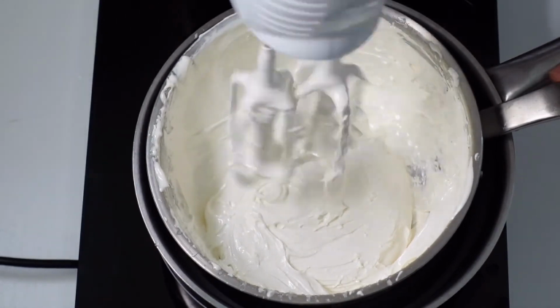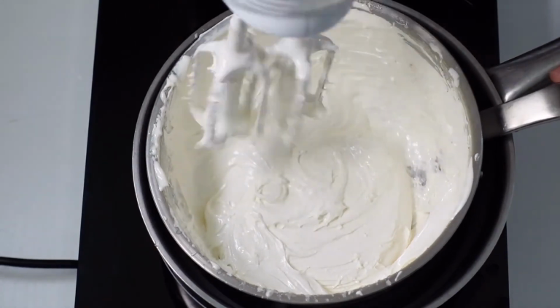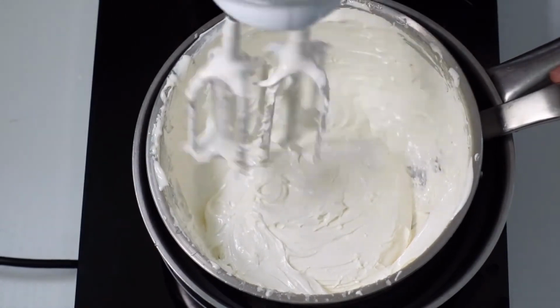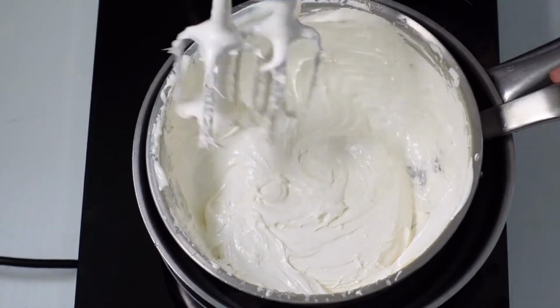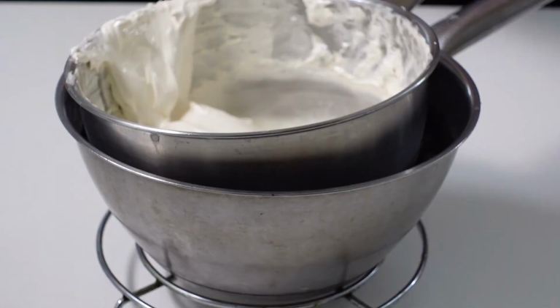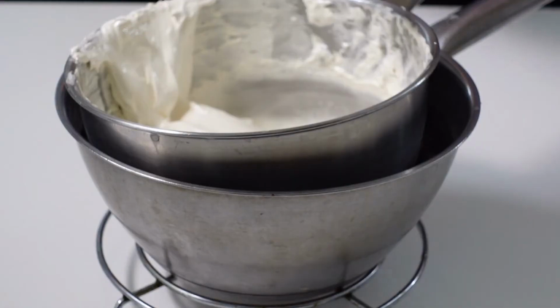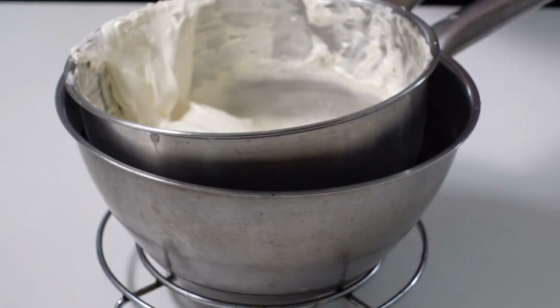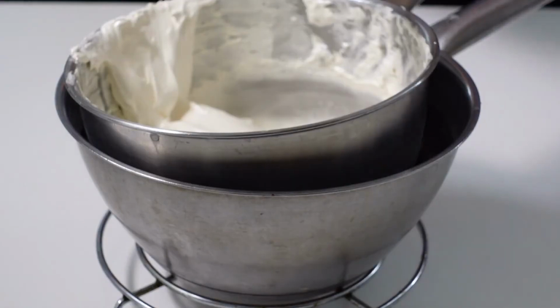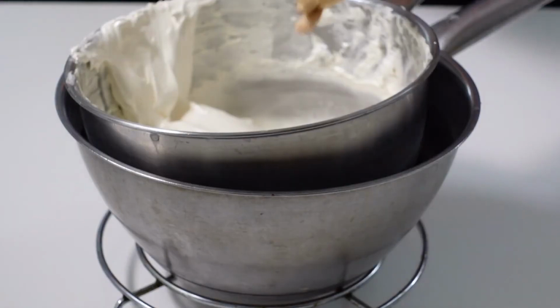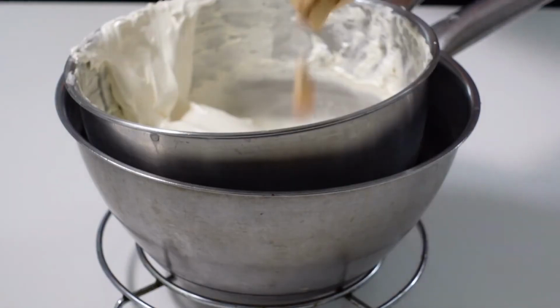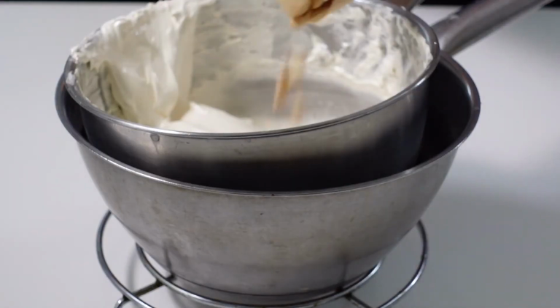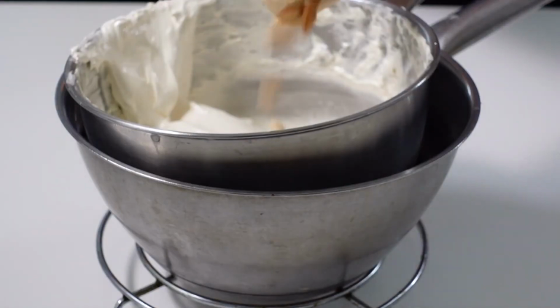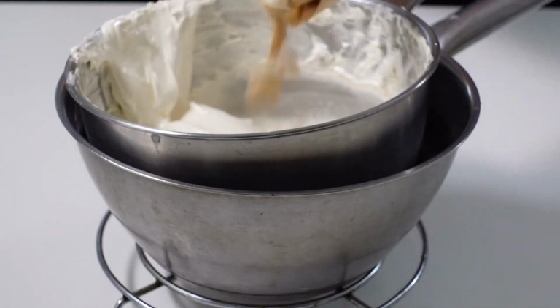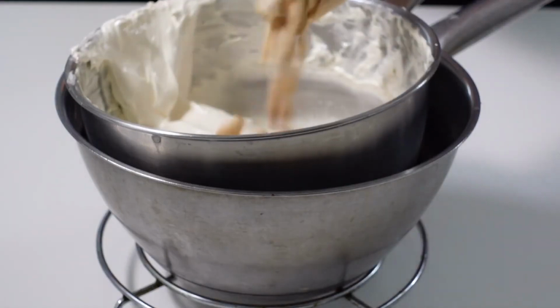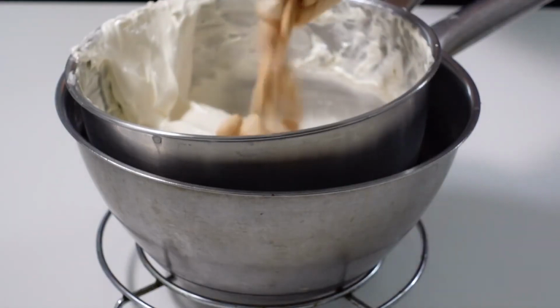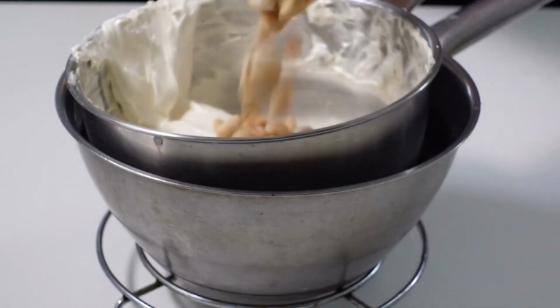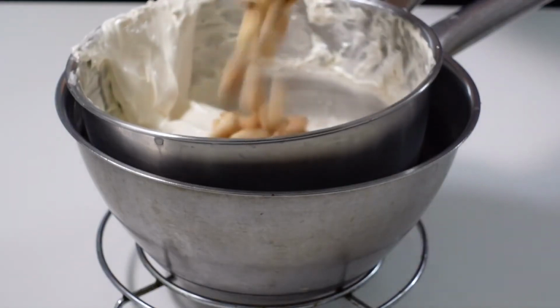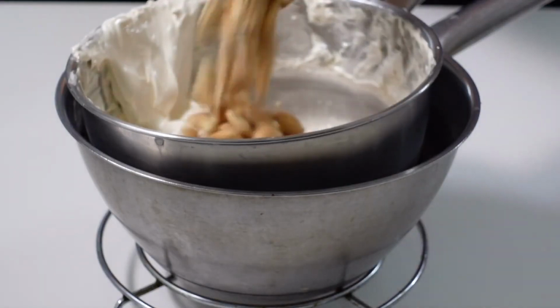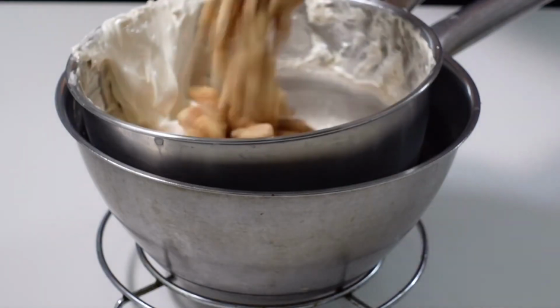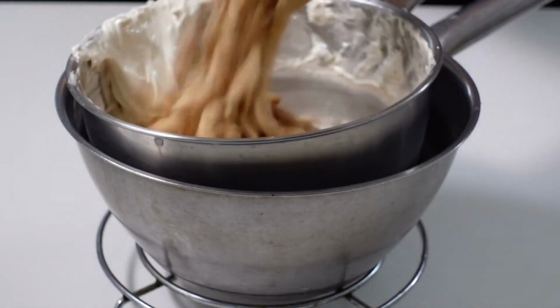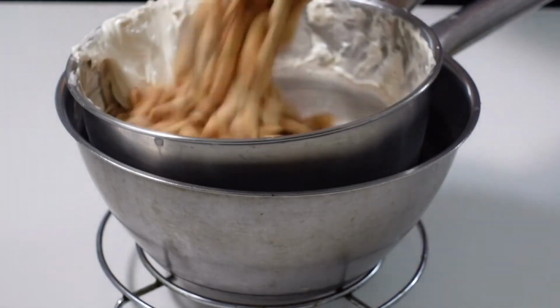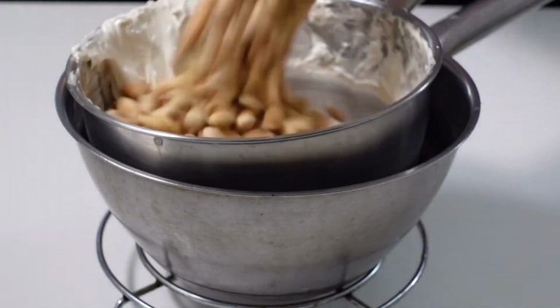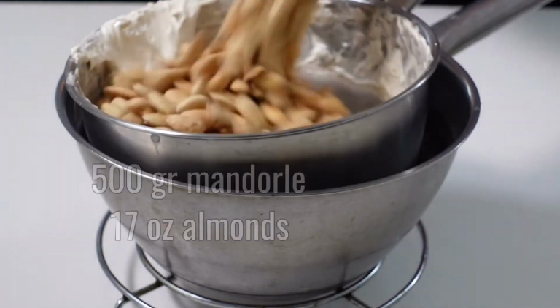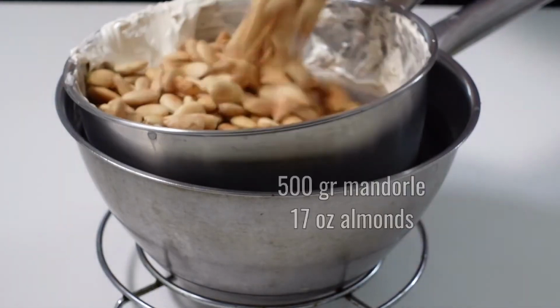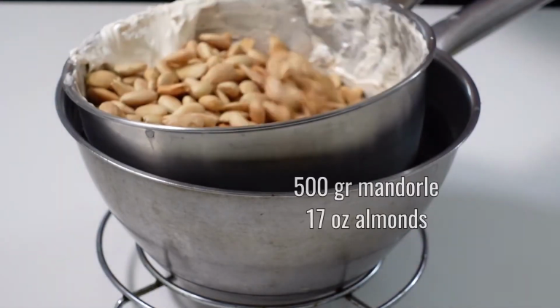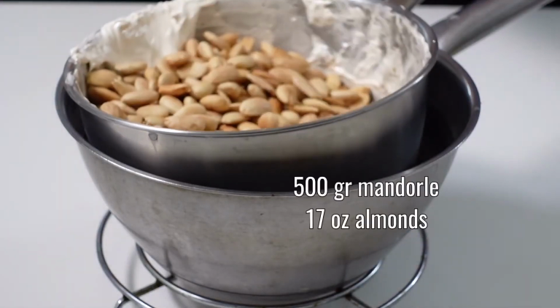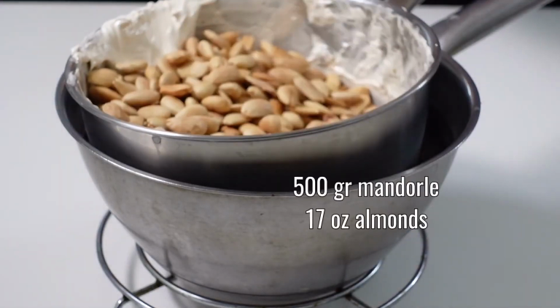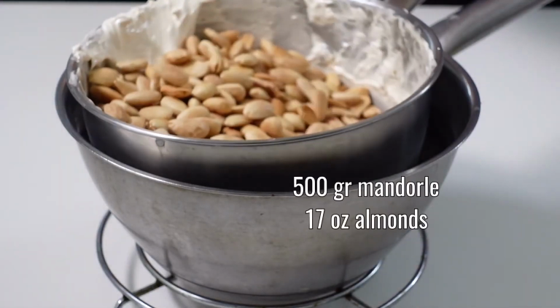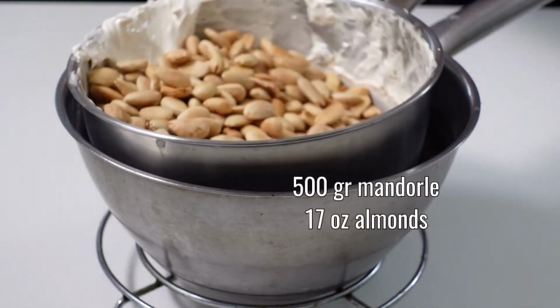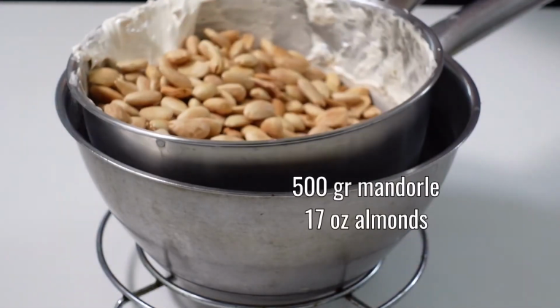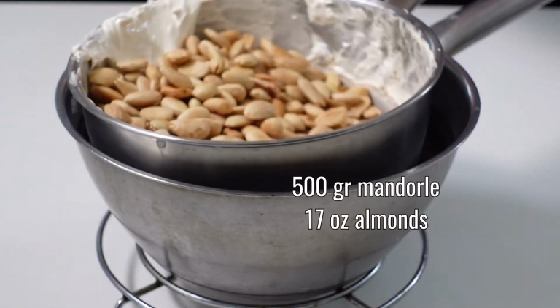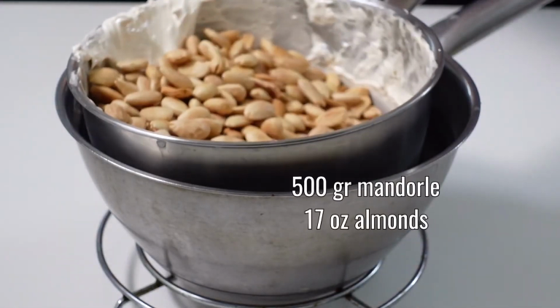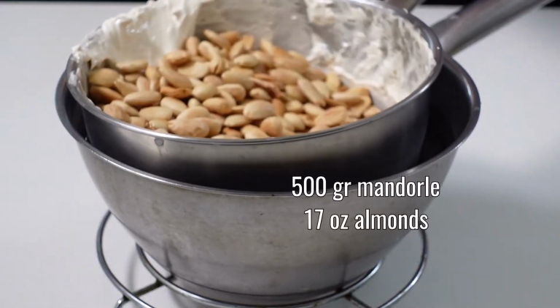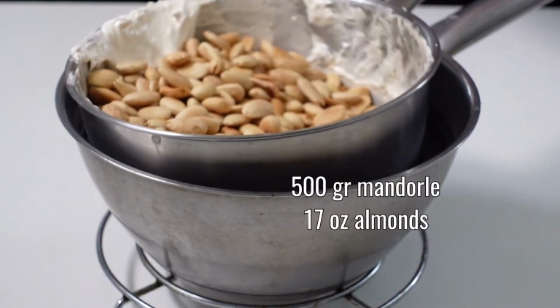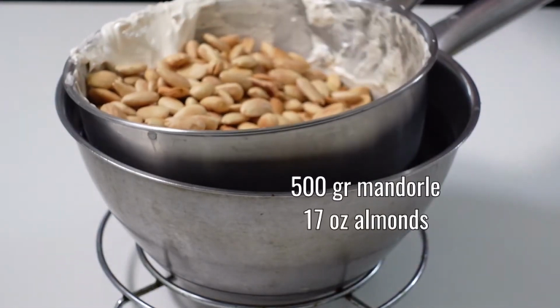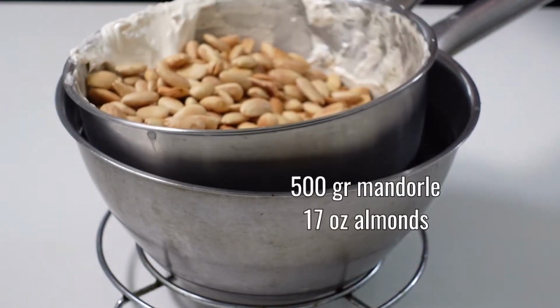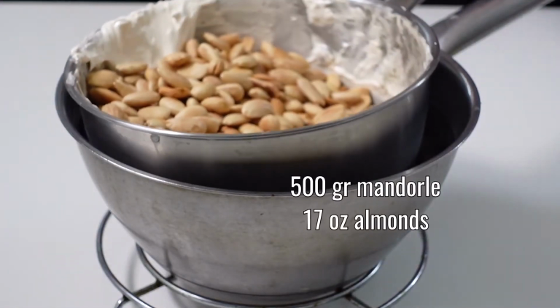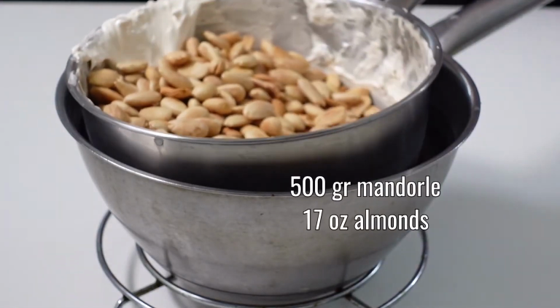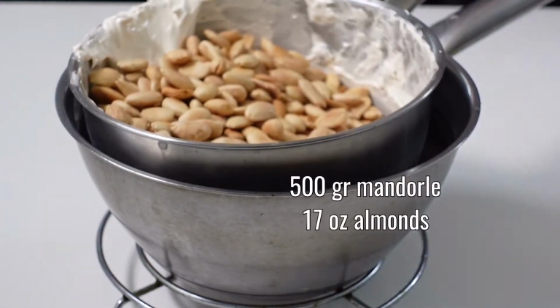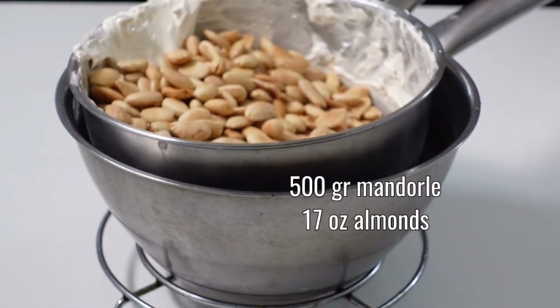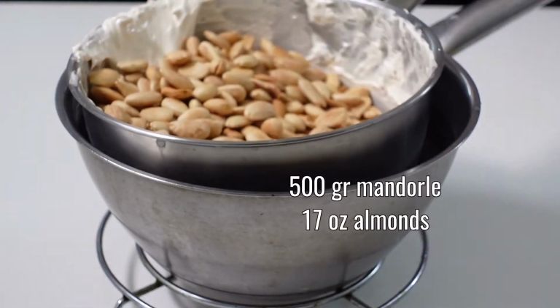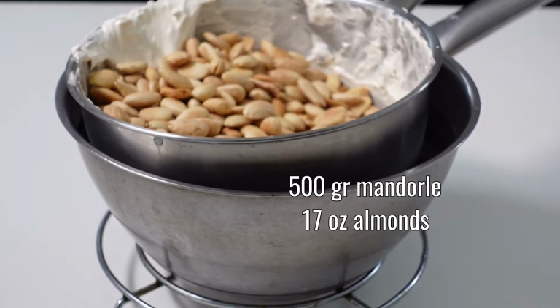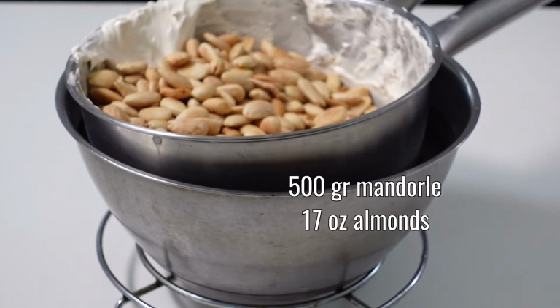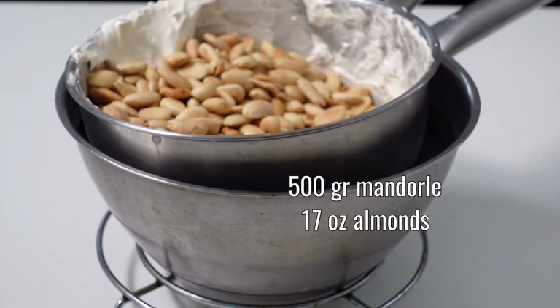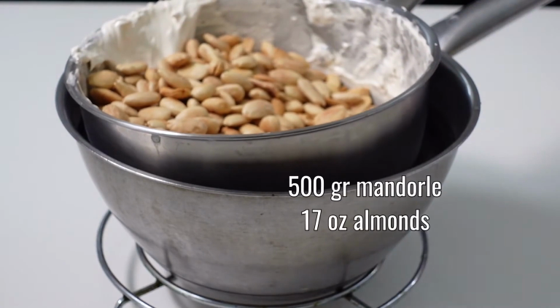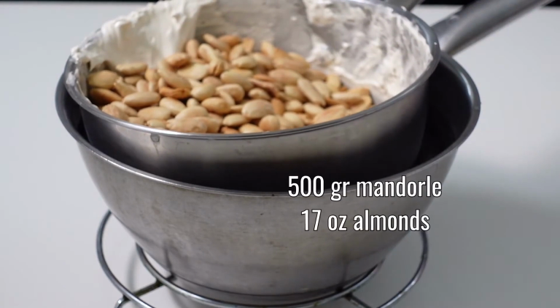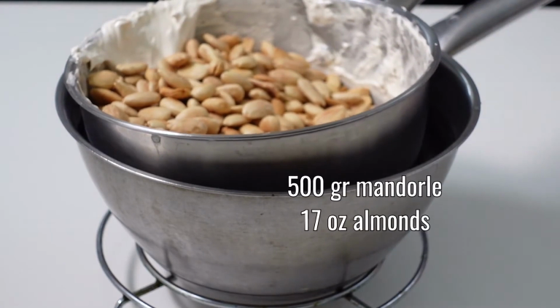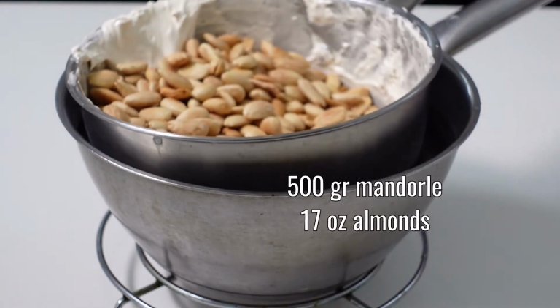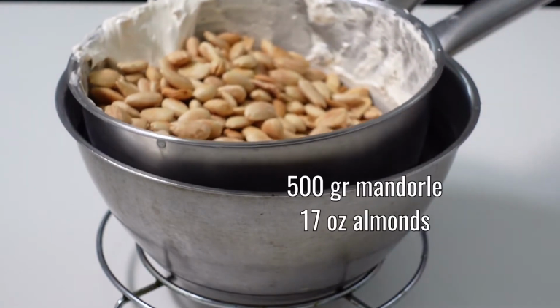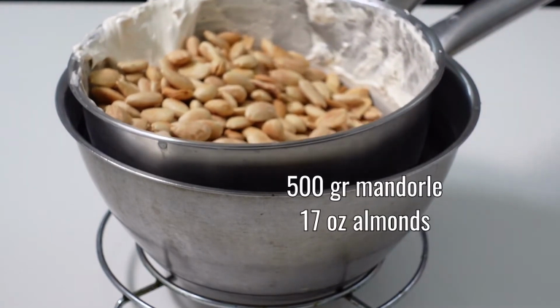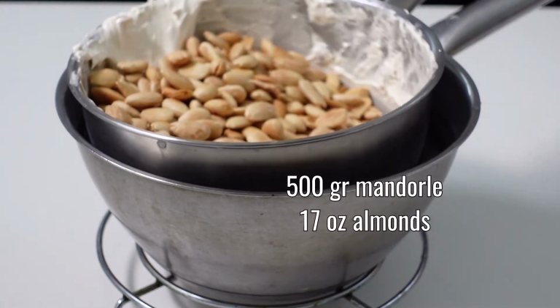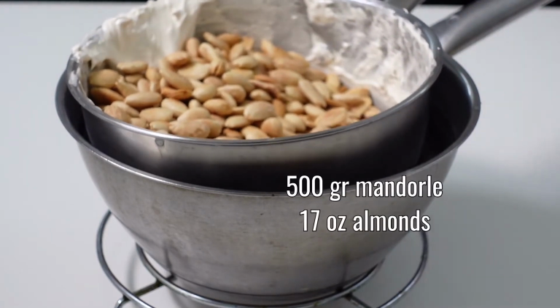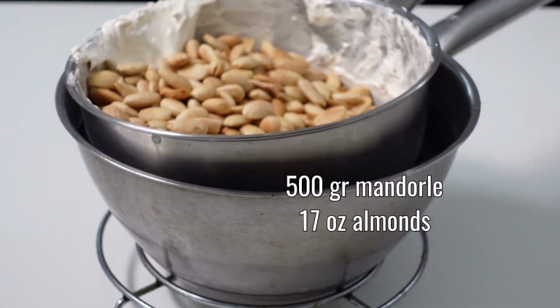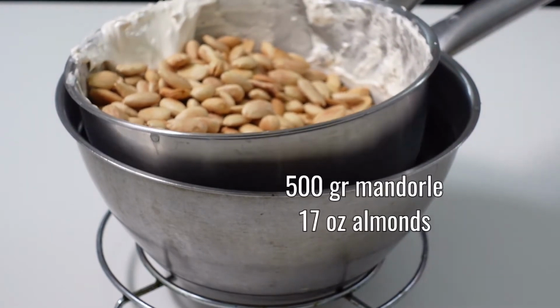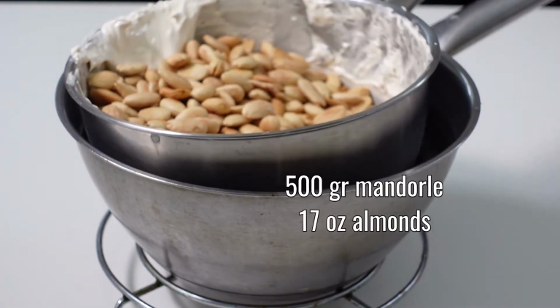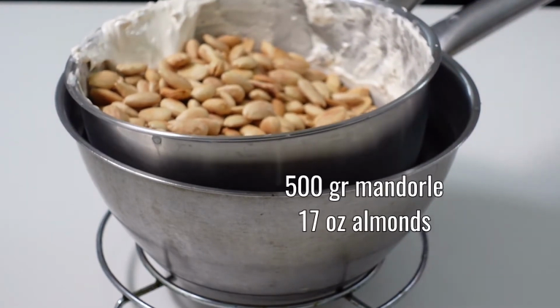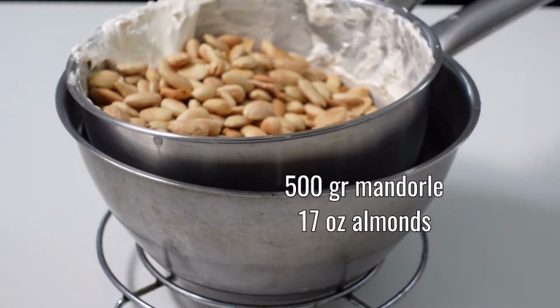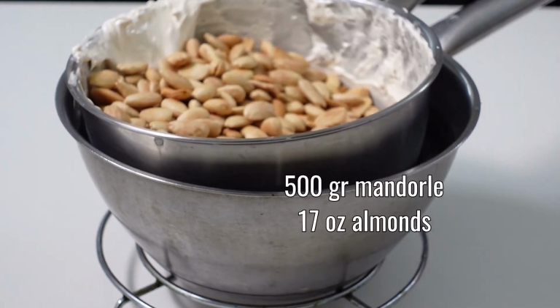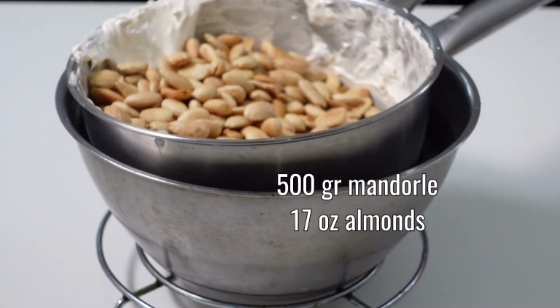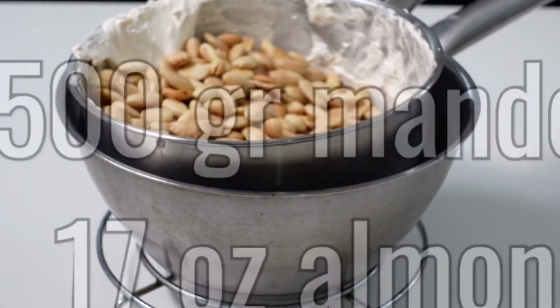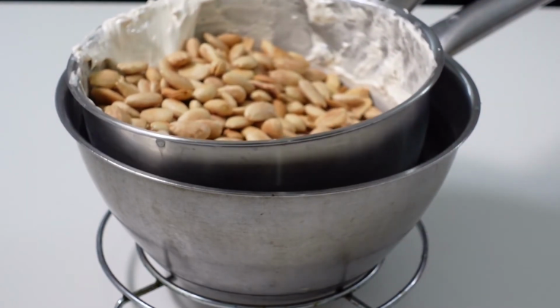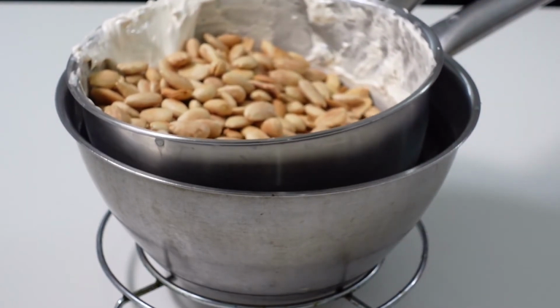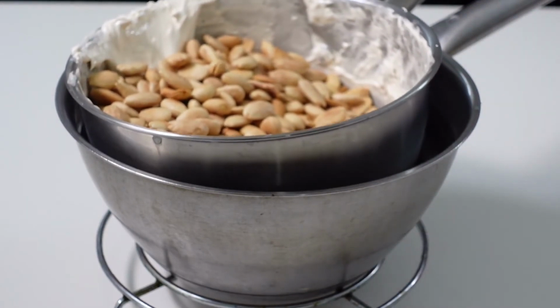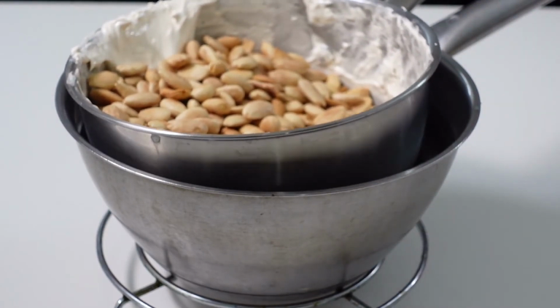At the end of cooking, remove the saucepan from the heat and incorporate the previously toasted and still very hot almonds.